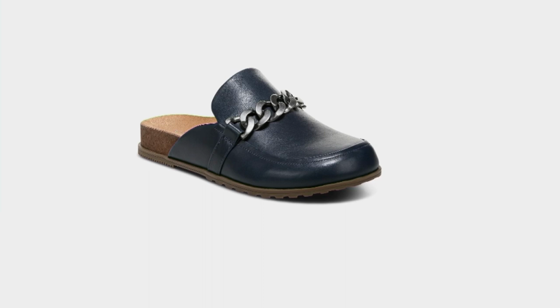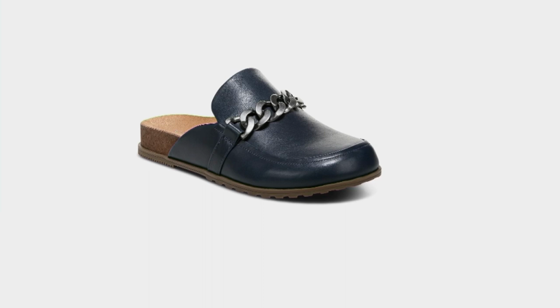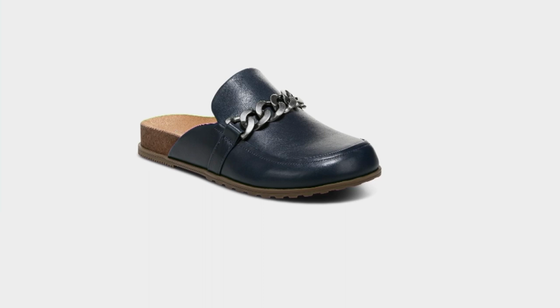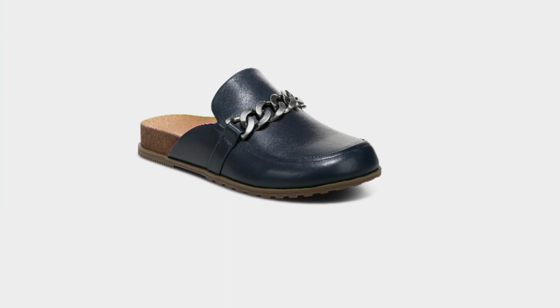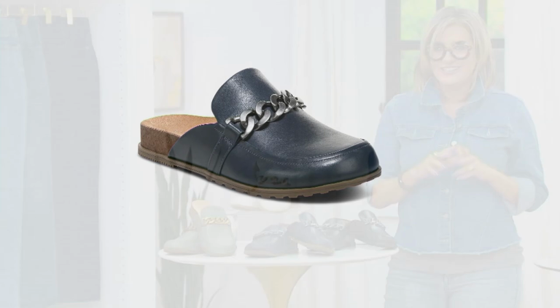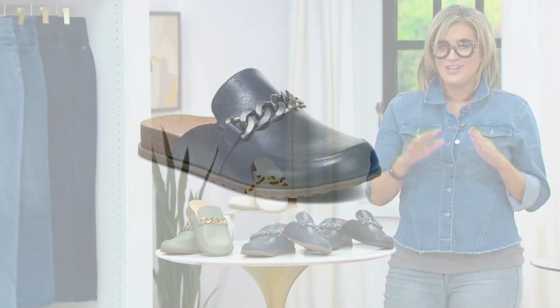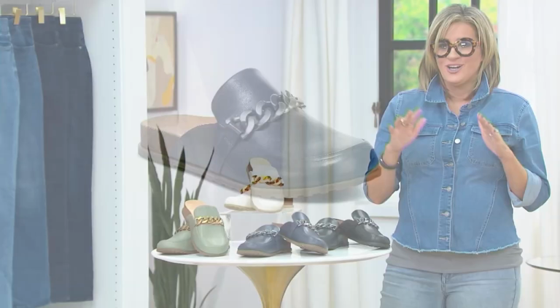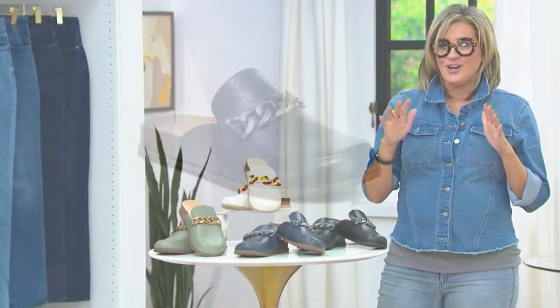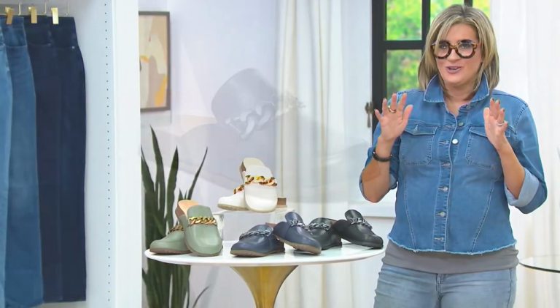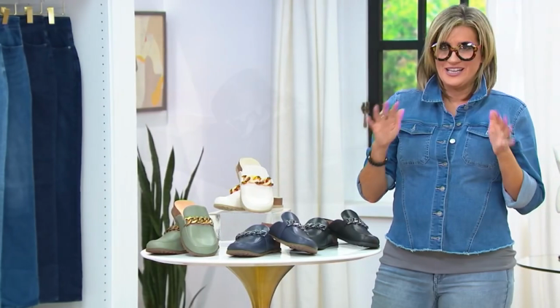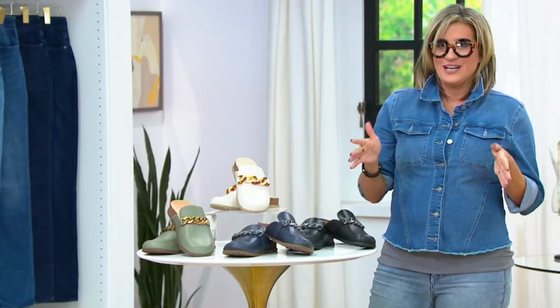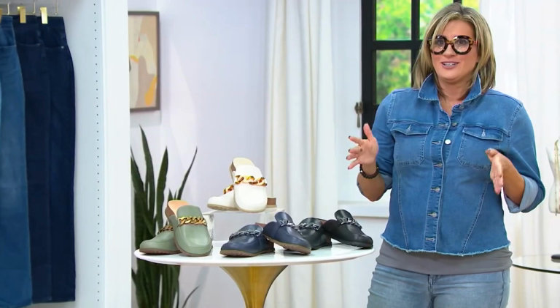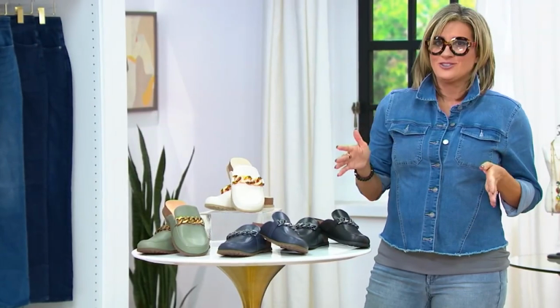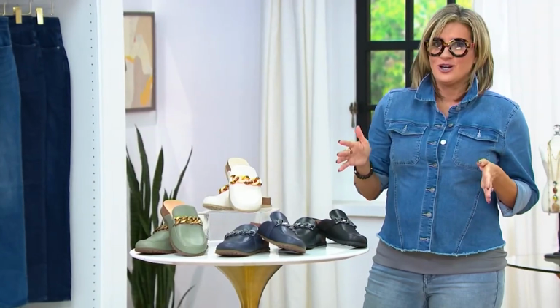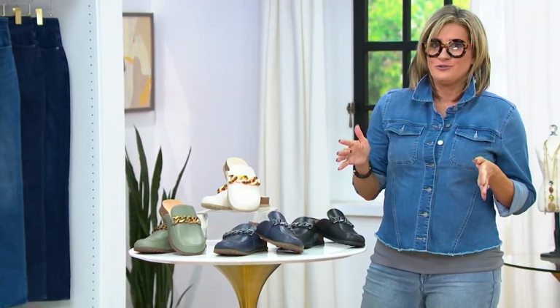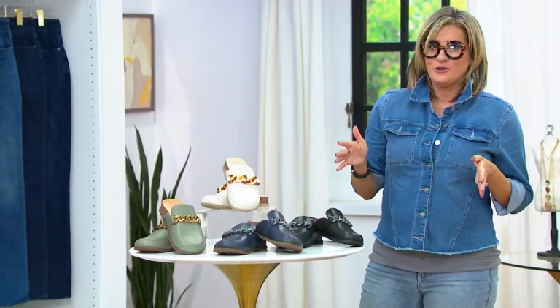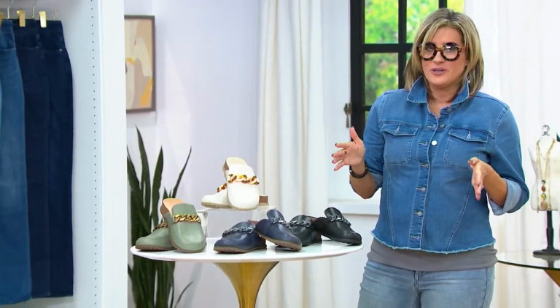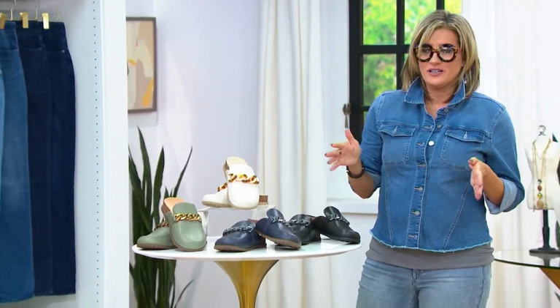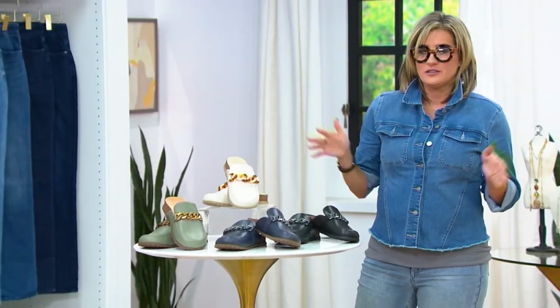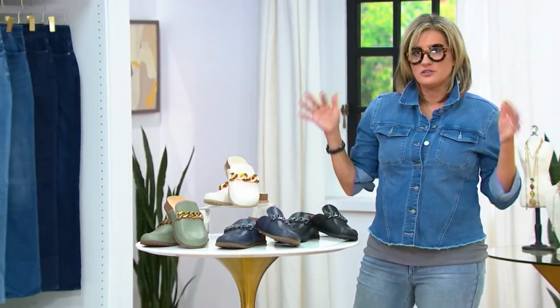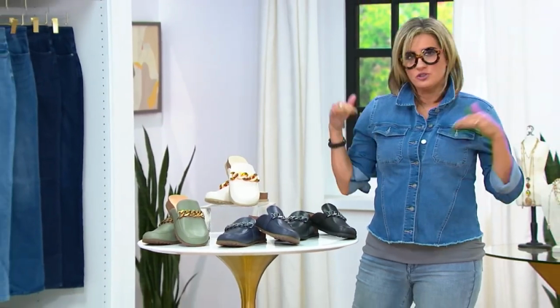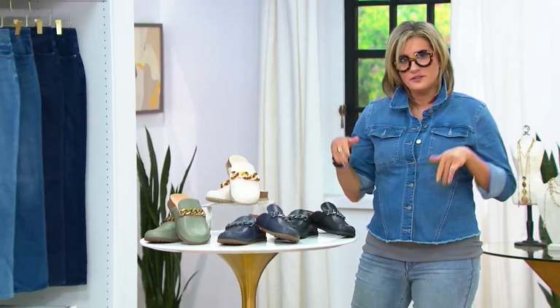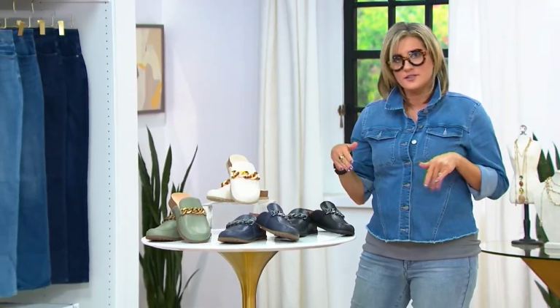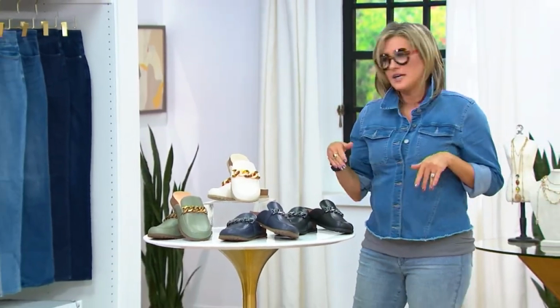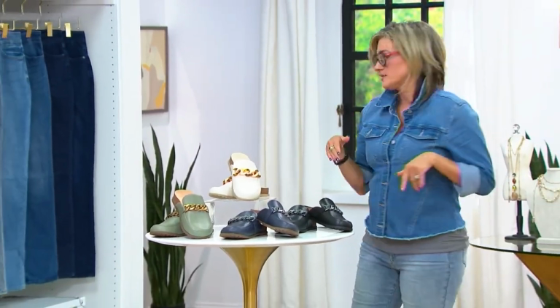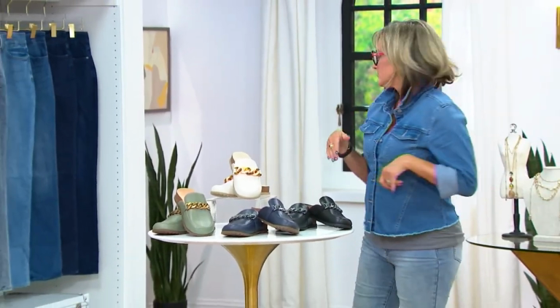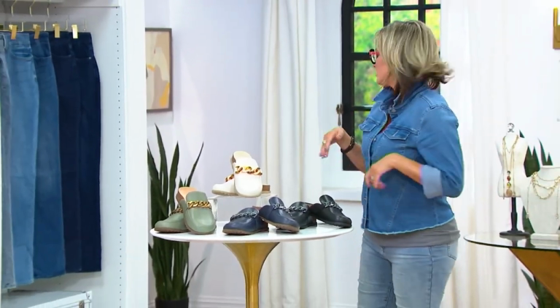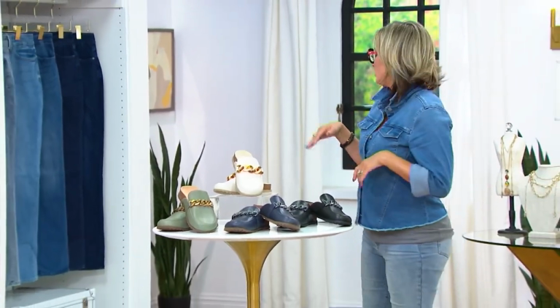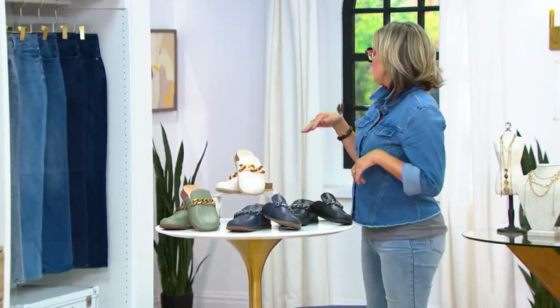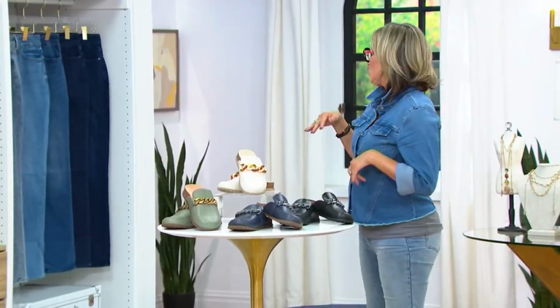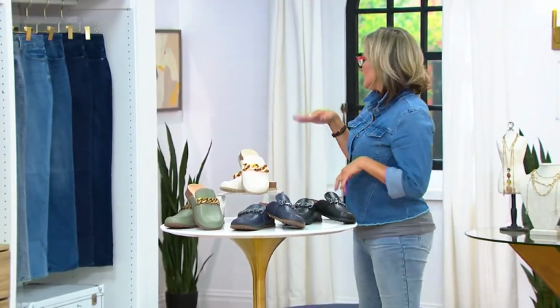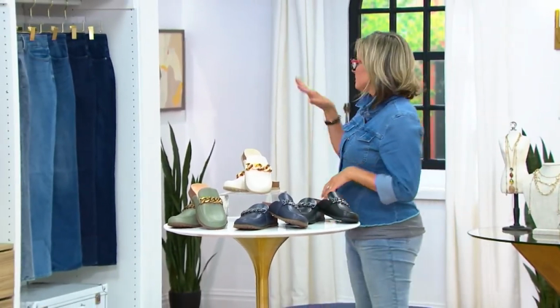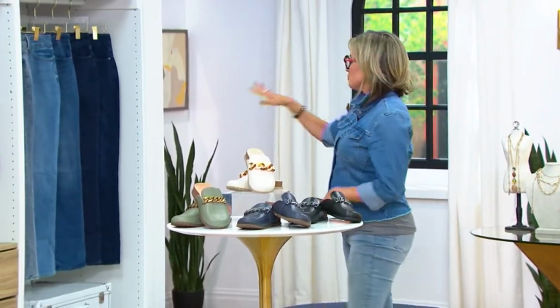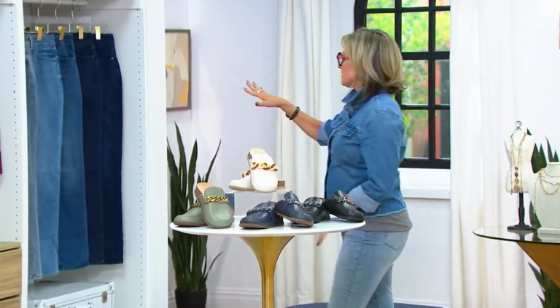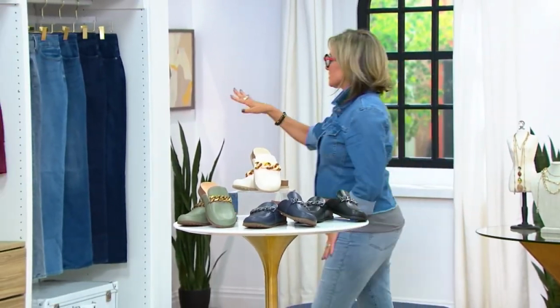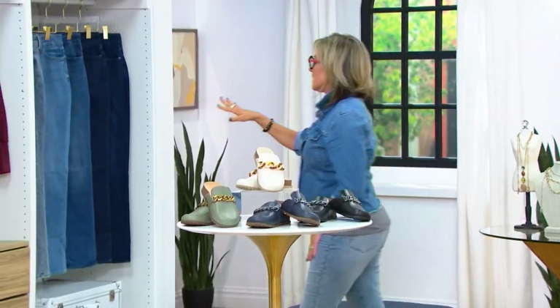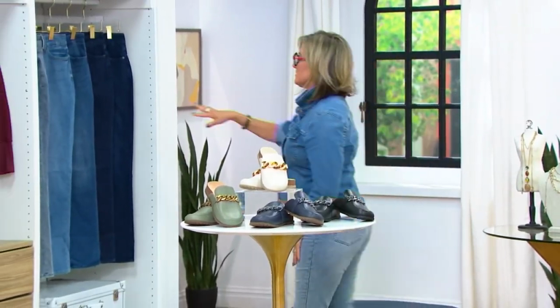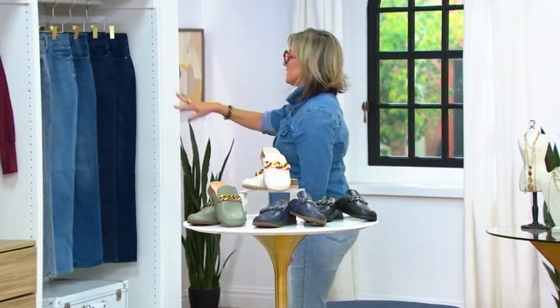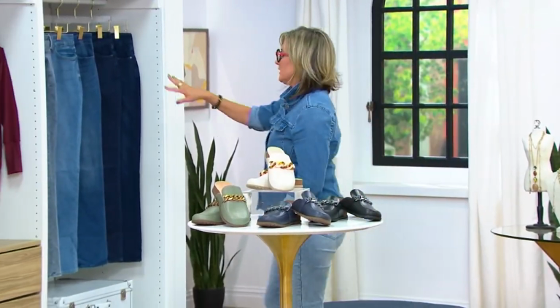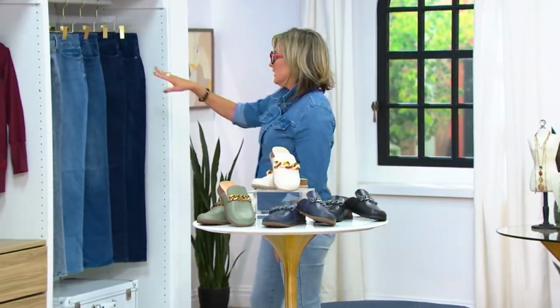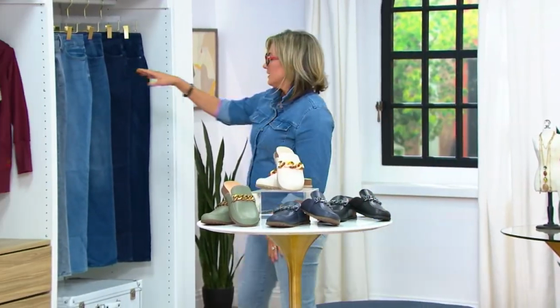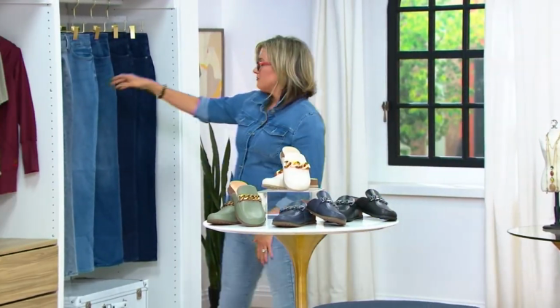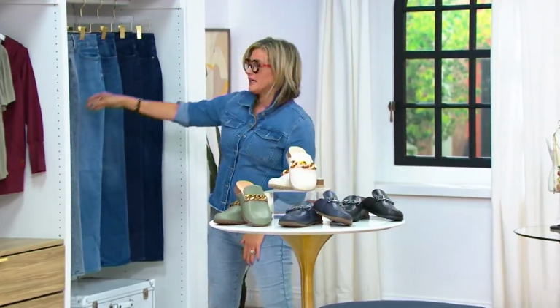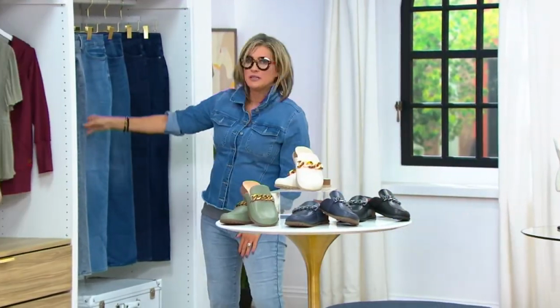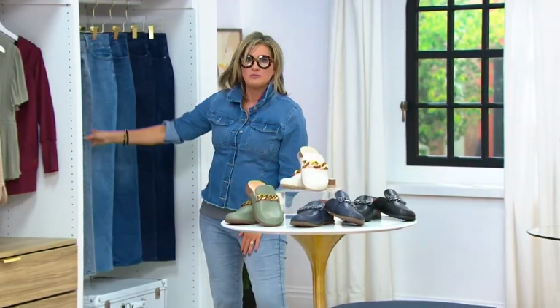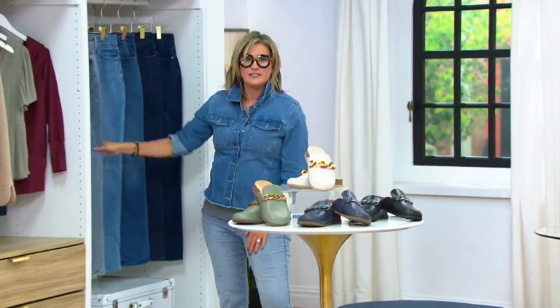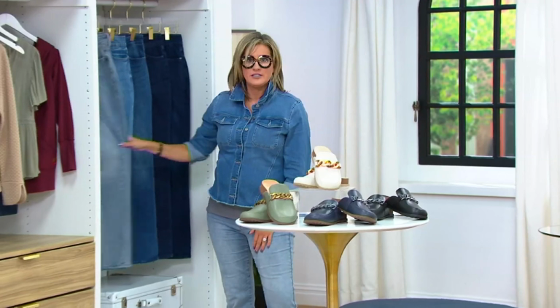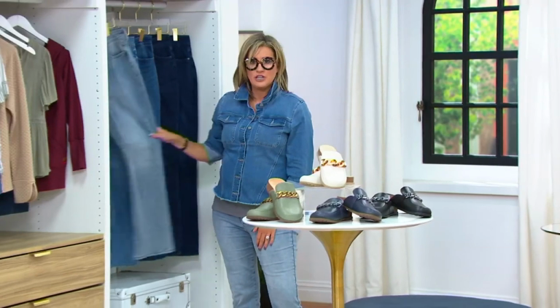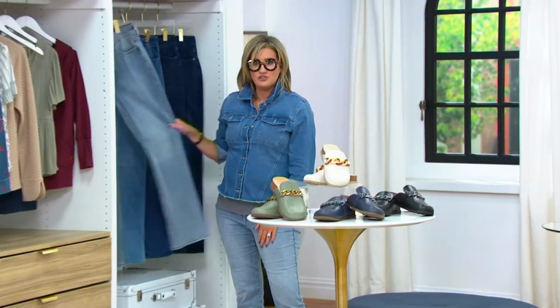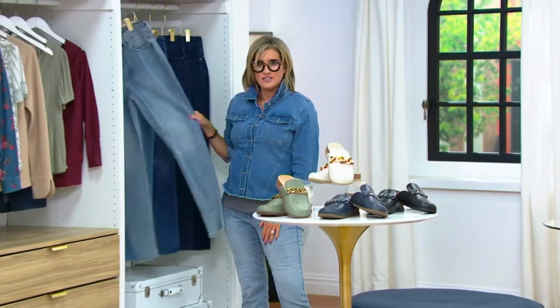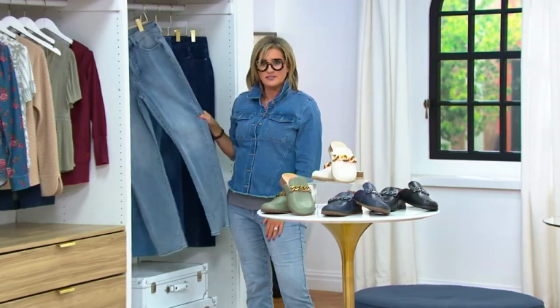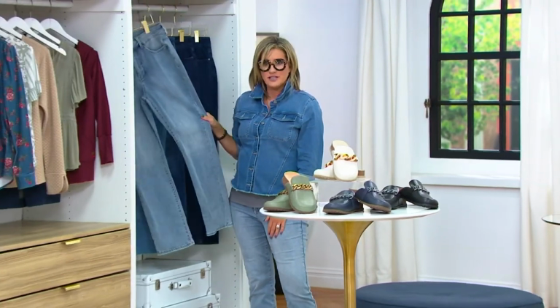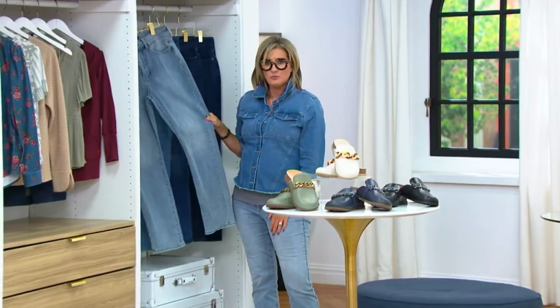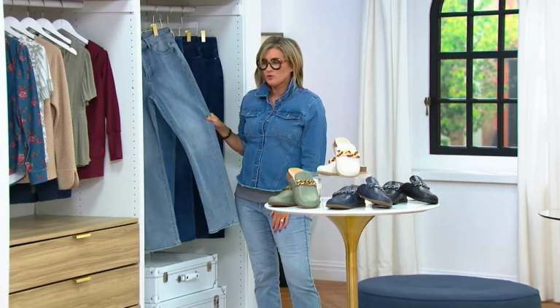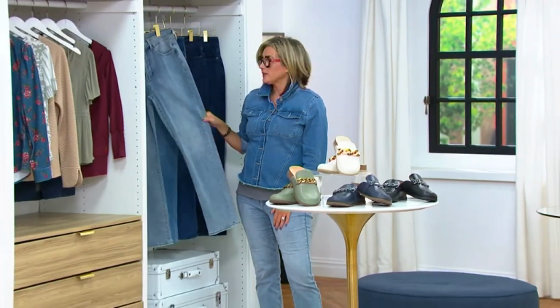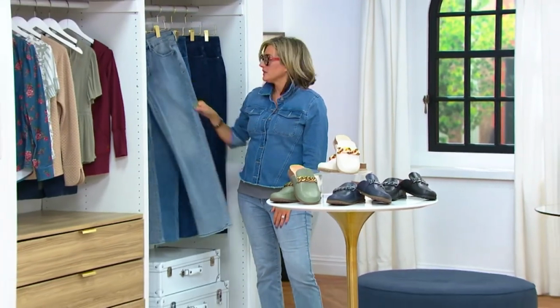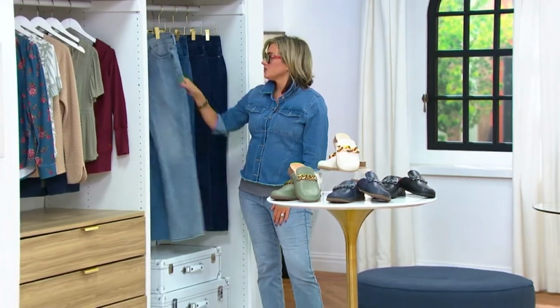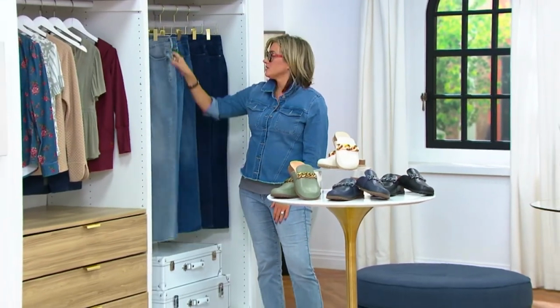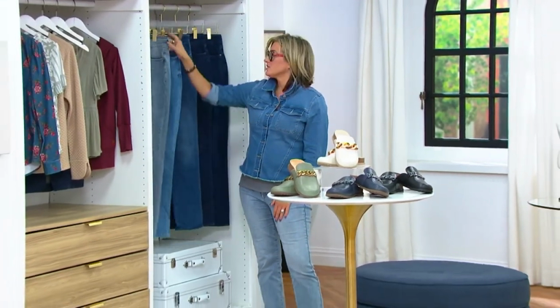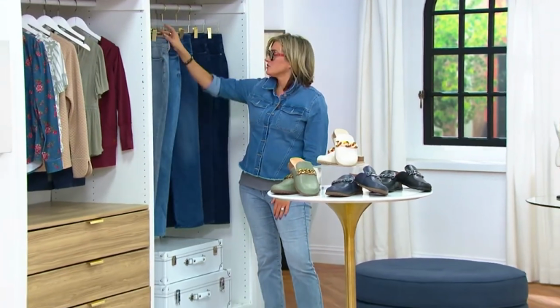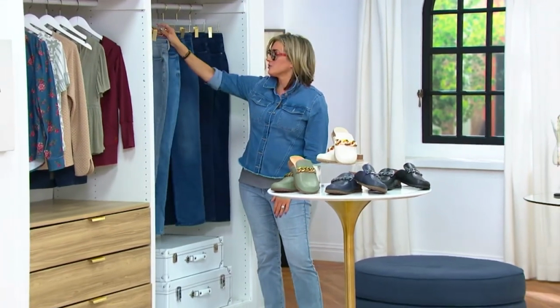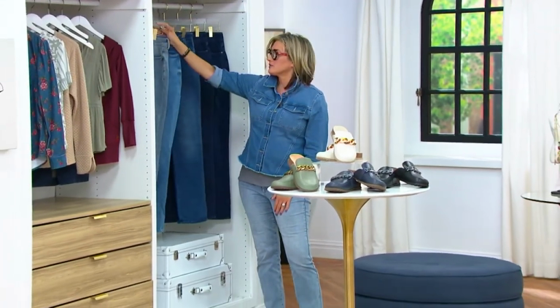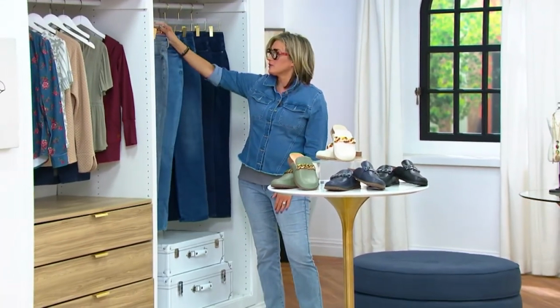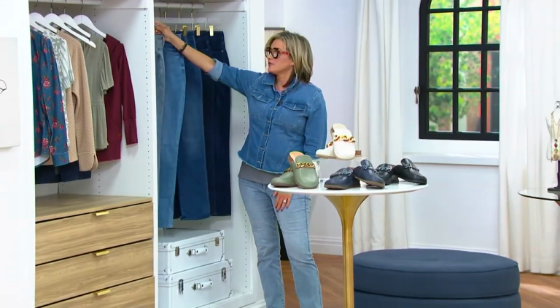Now let's talk footwear. This is Sean's closet, so of course in Sean's closet, my NYDJ jeans that I'm ordering as soon as this show is over.